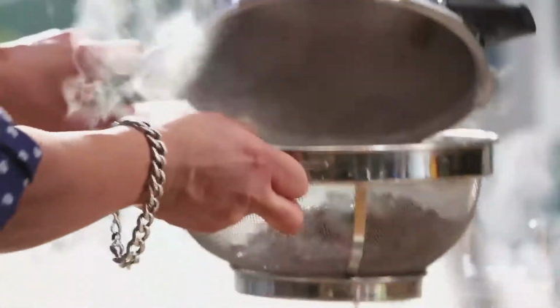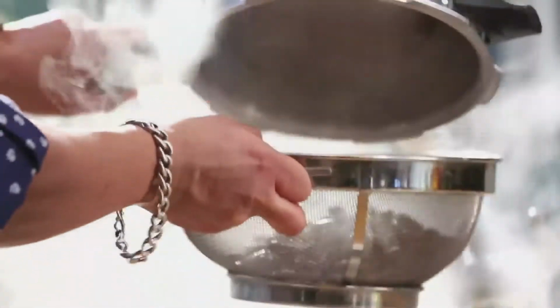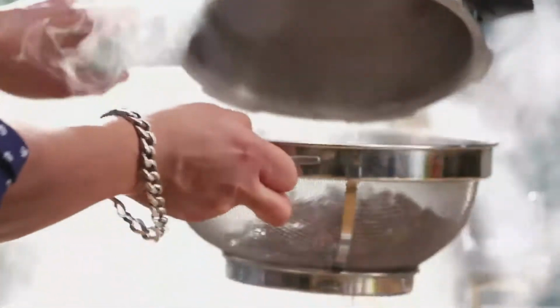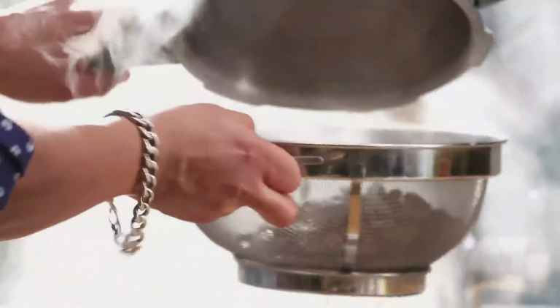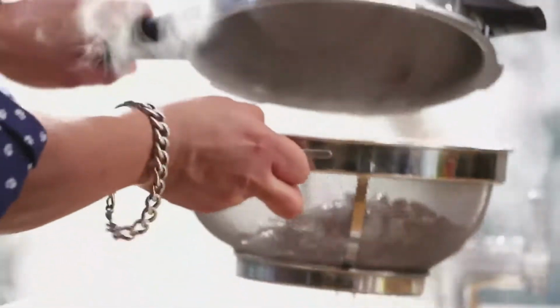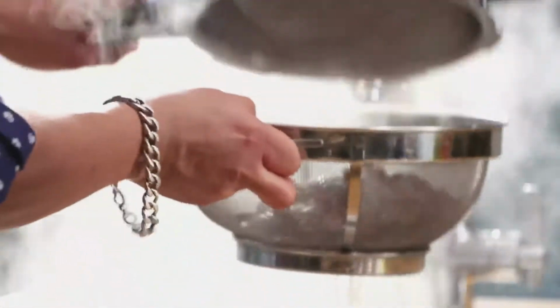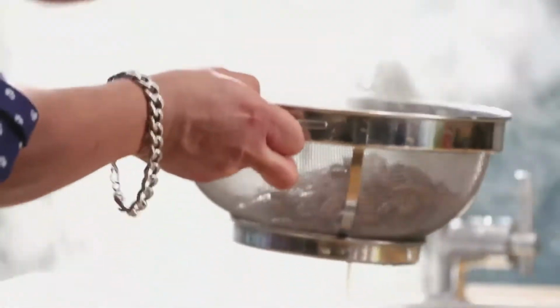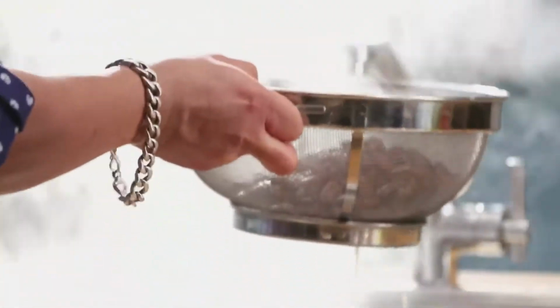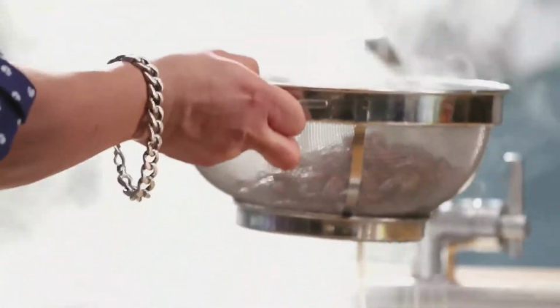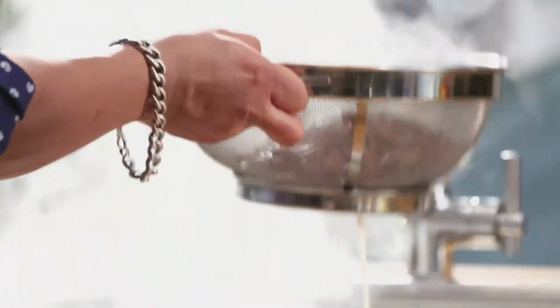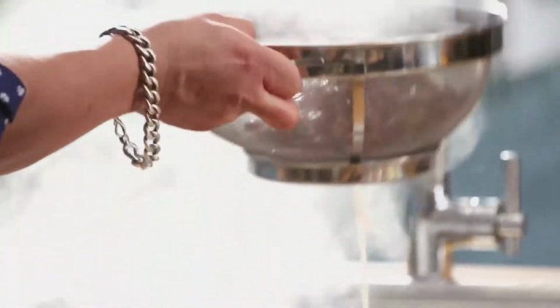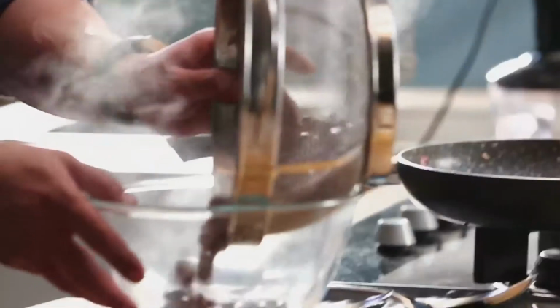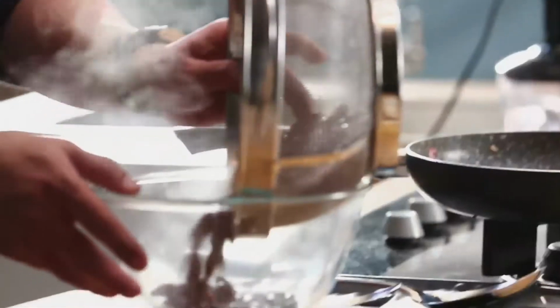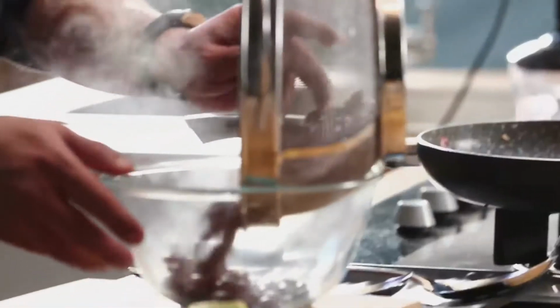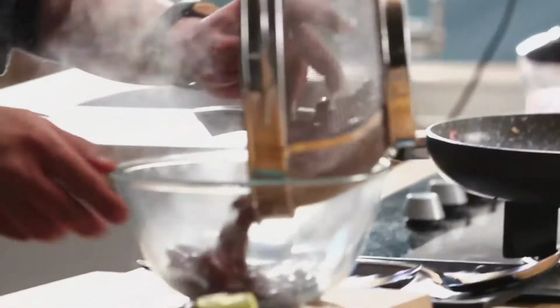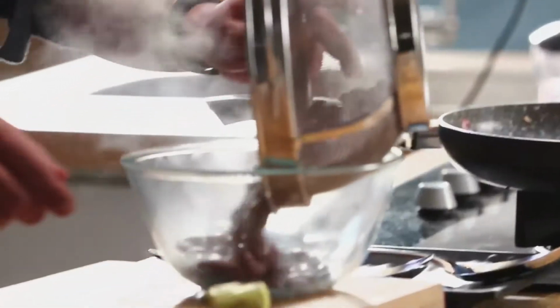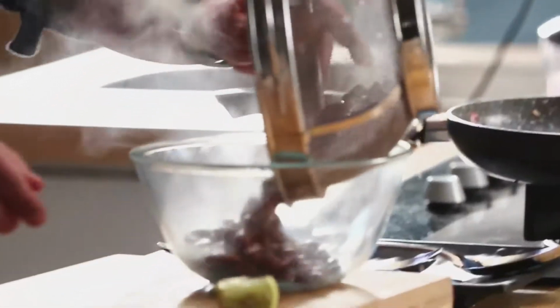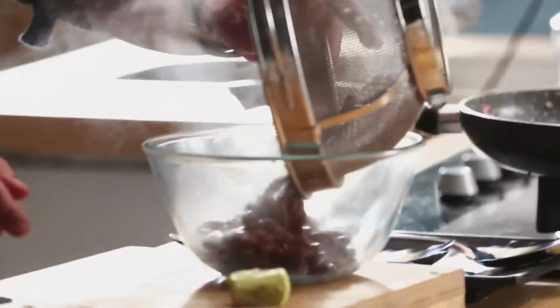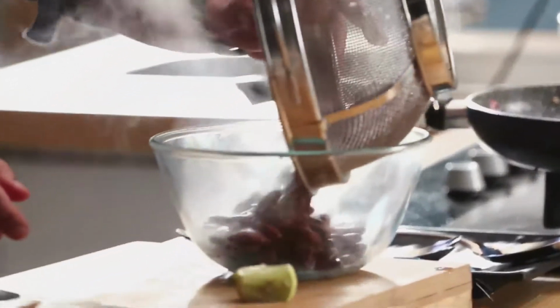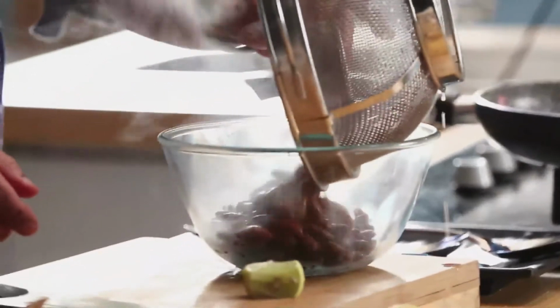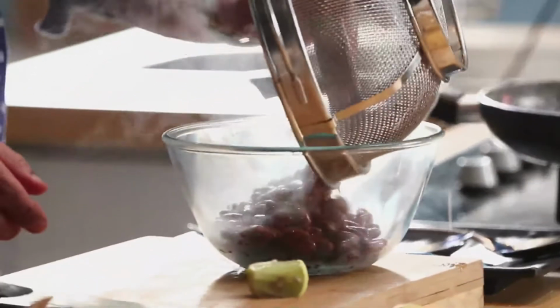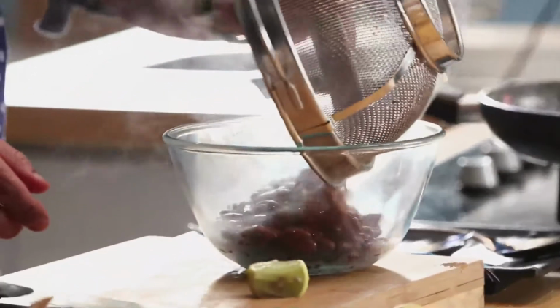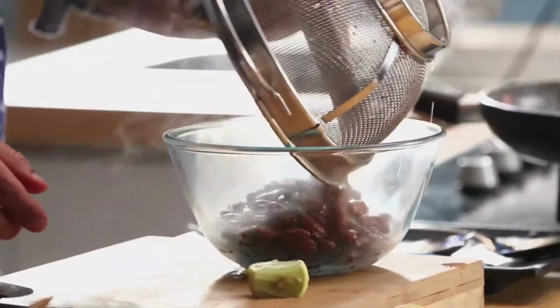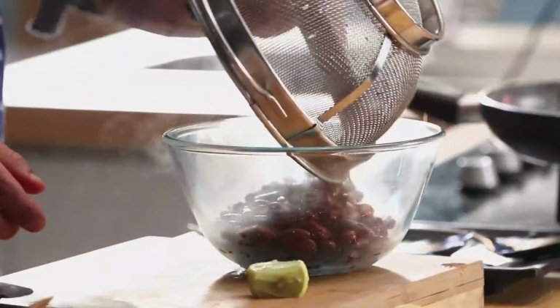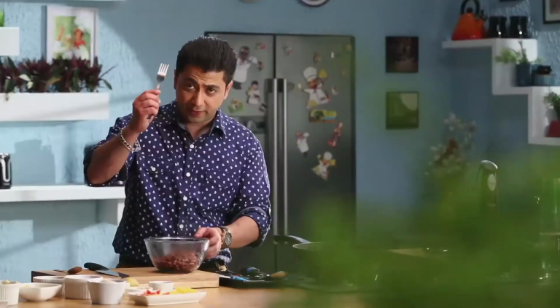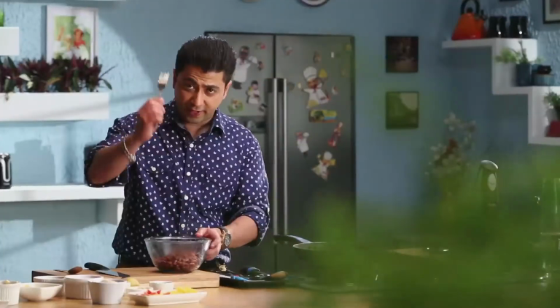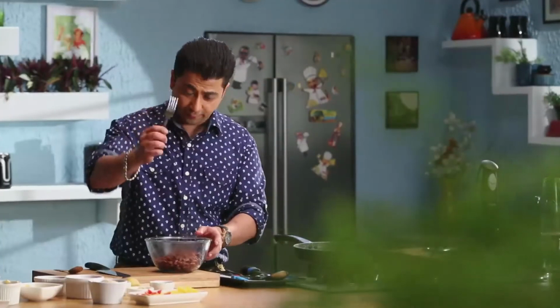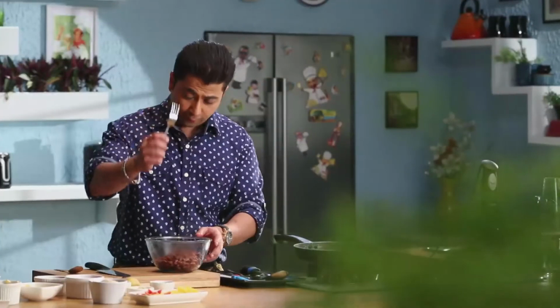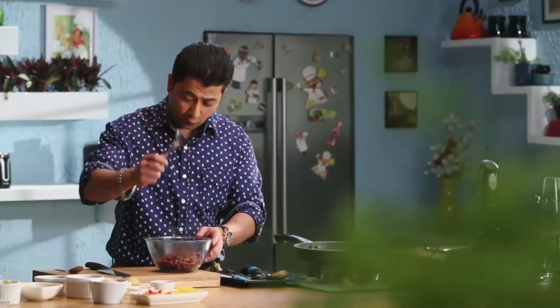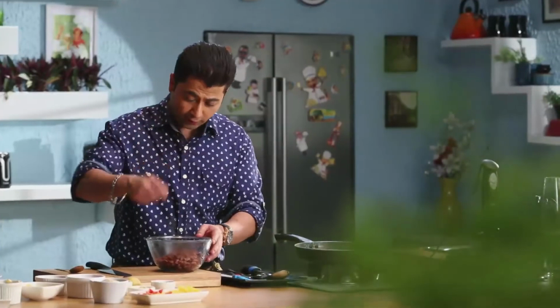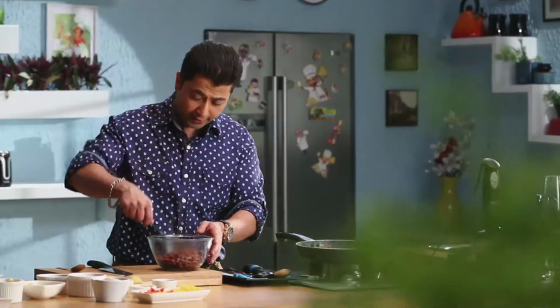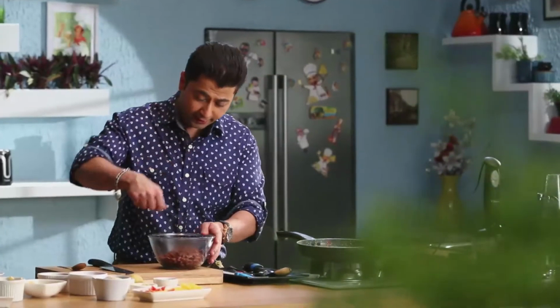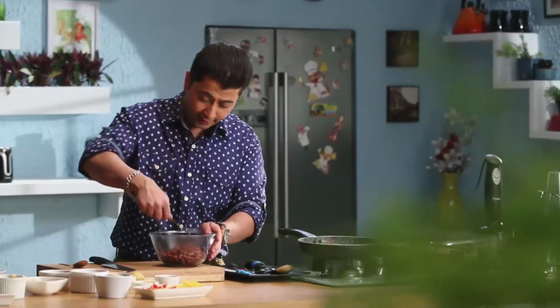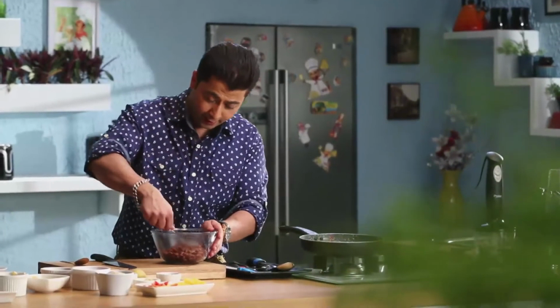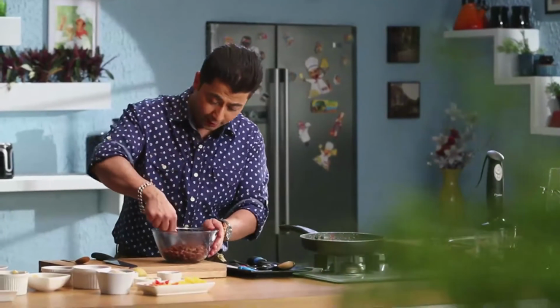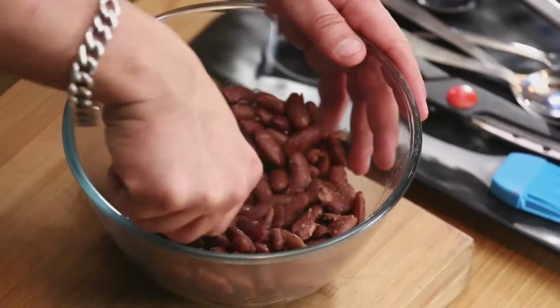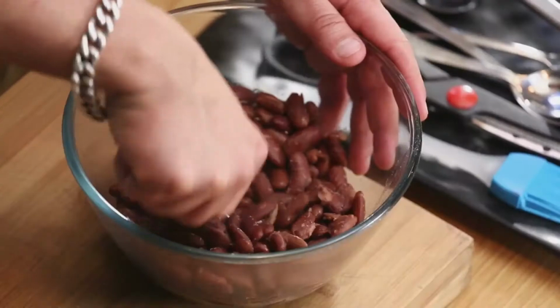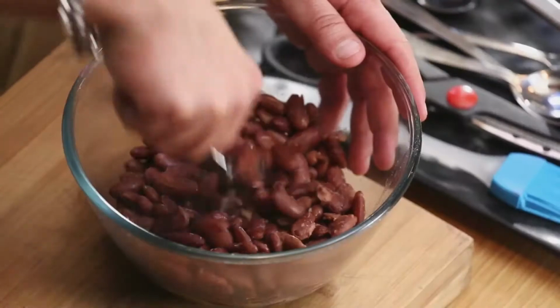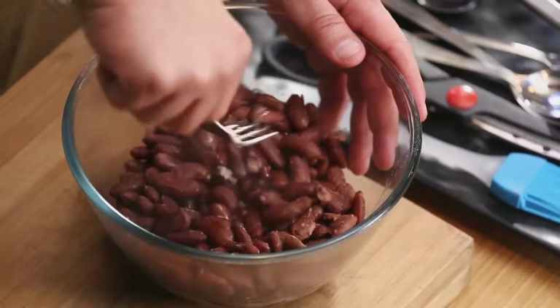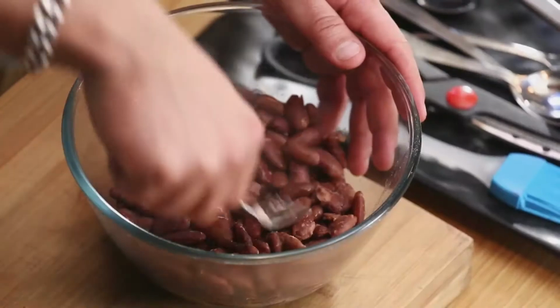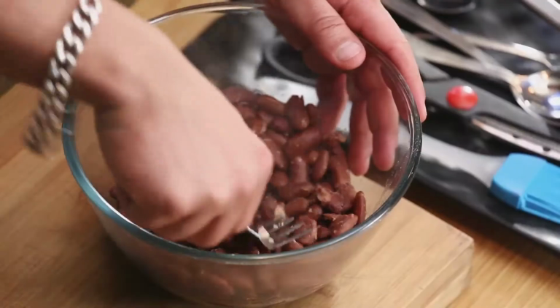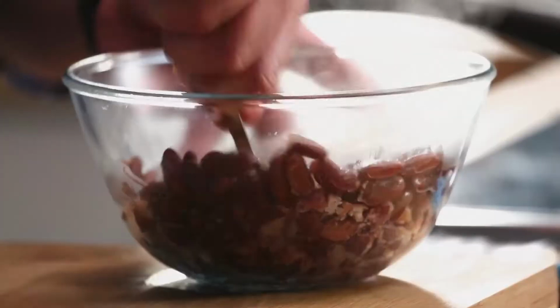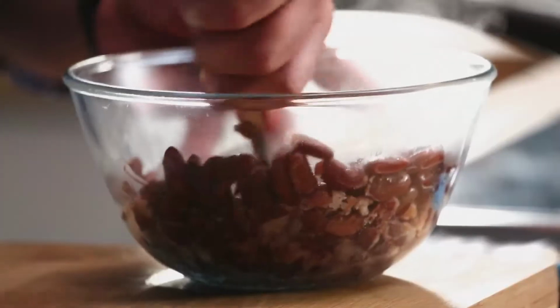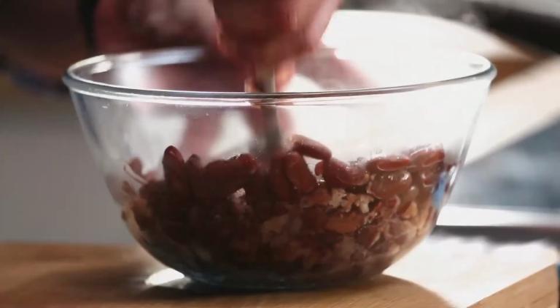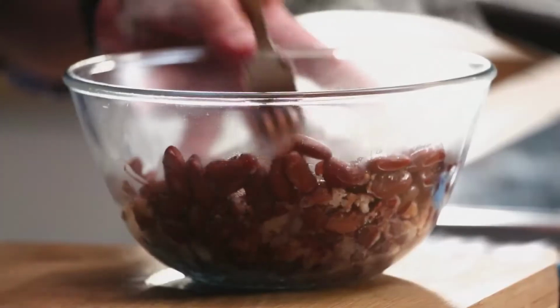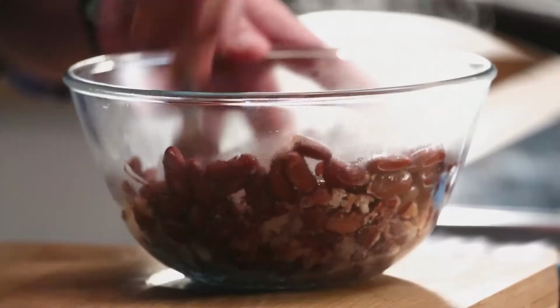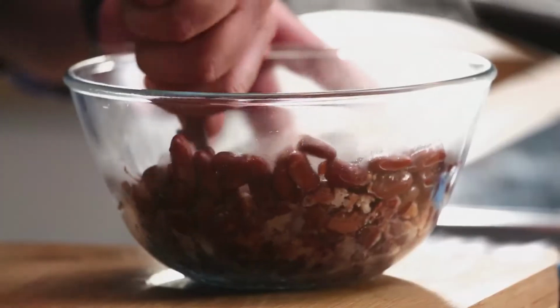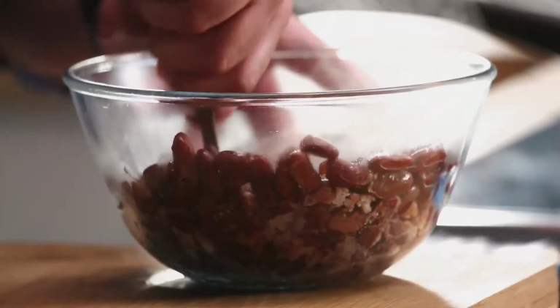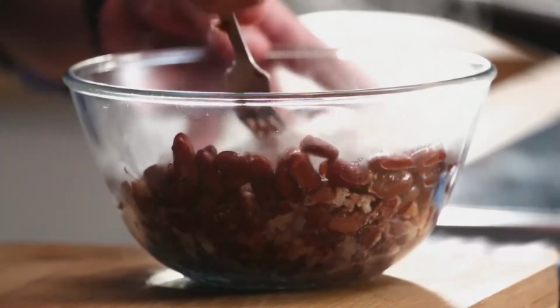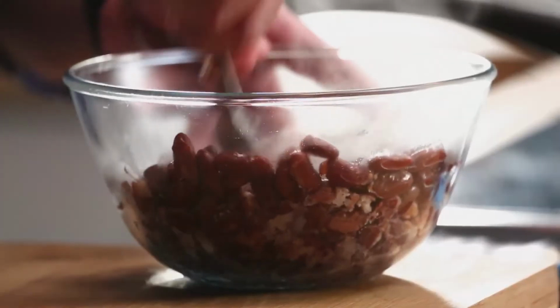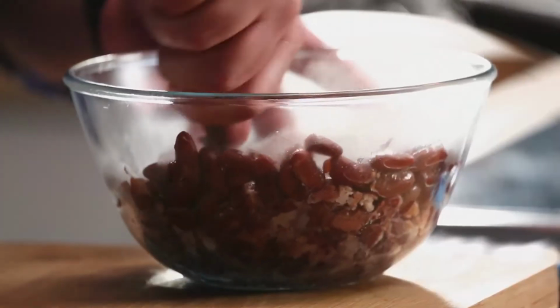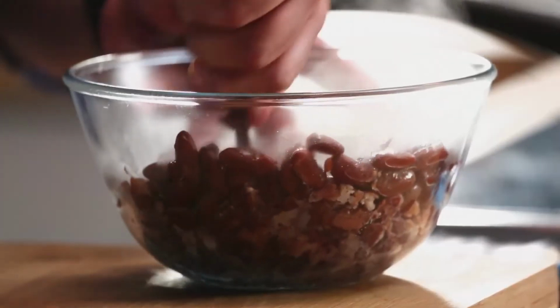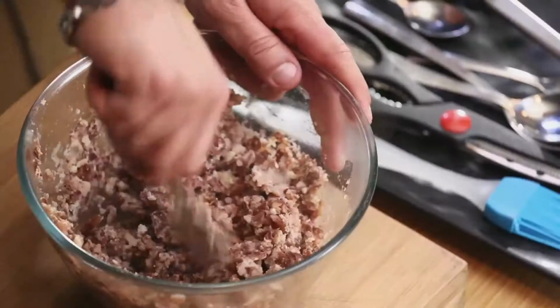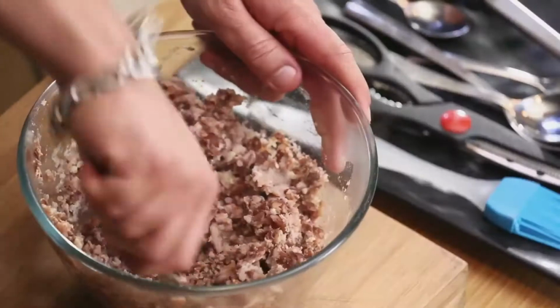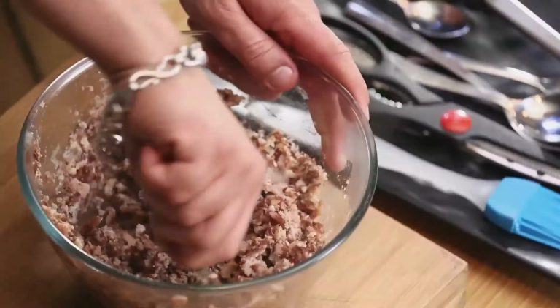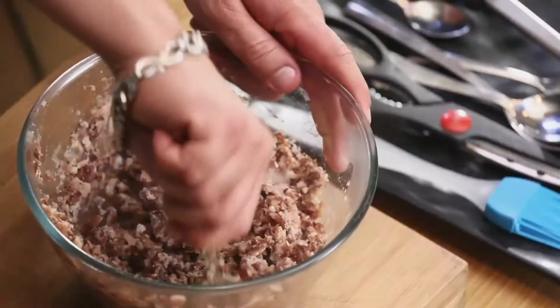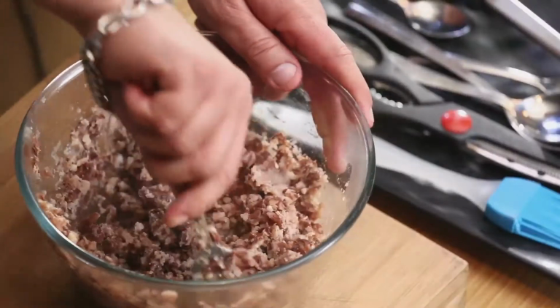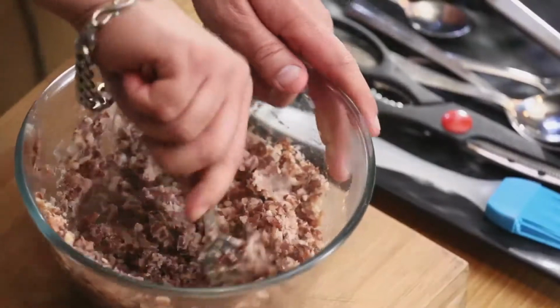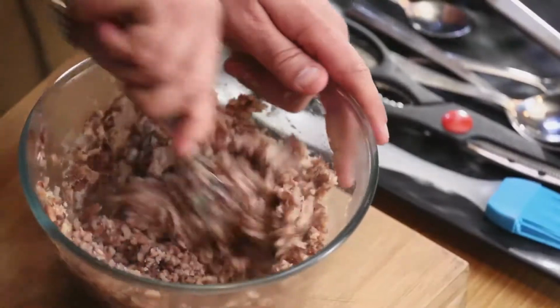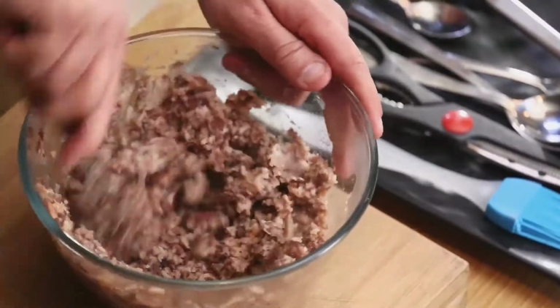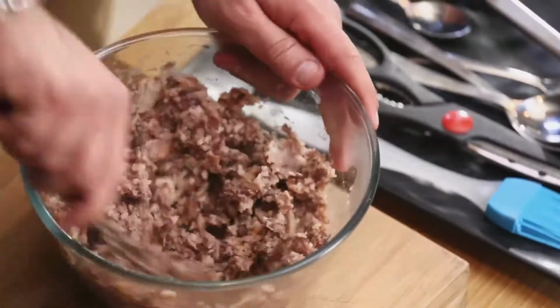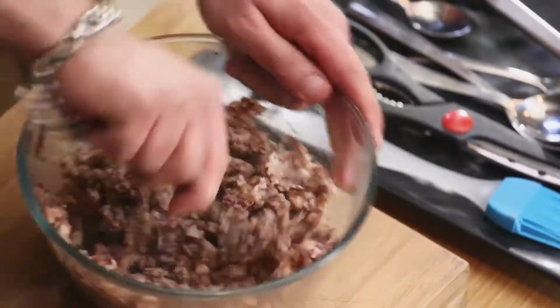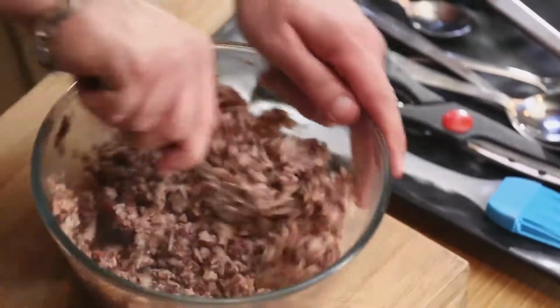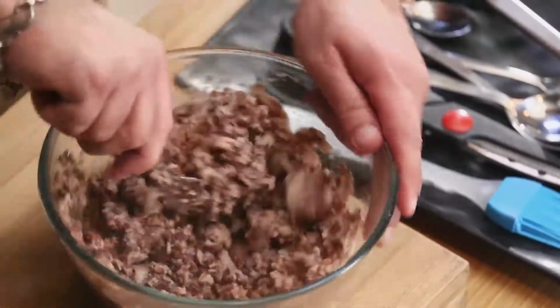I will add it to this bowl. We will take a fork and mash it — nicely mashed.